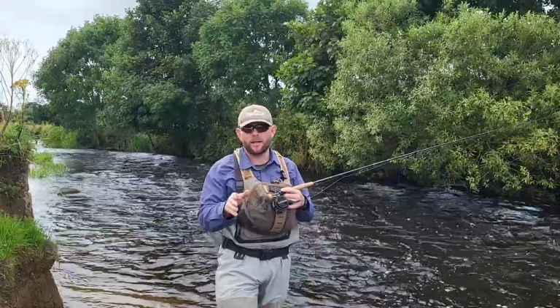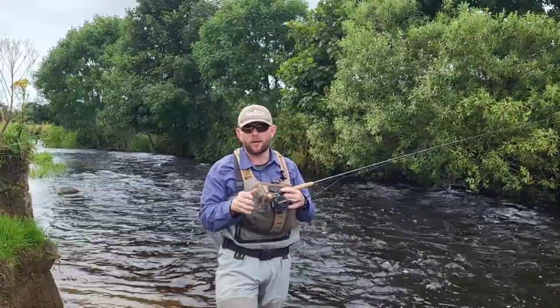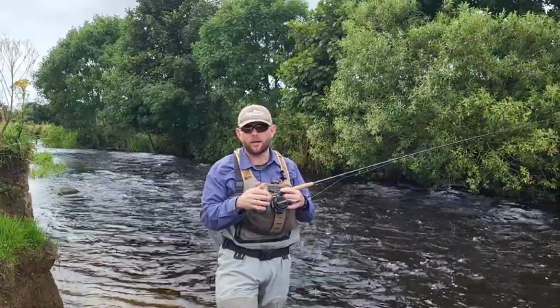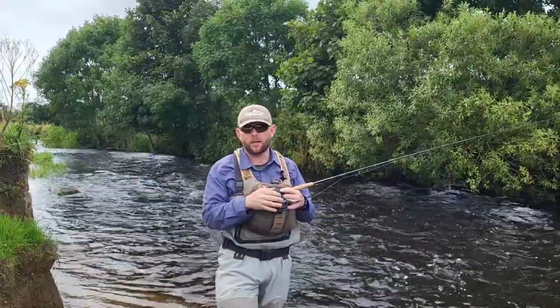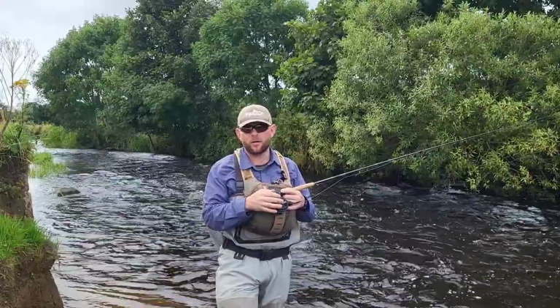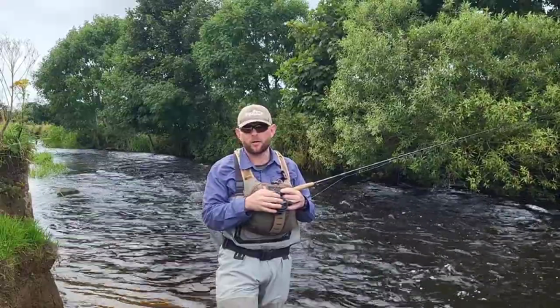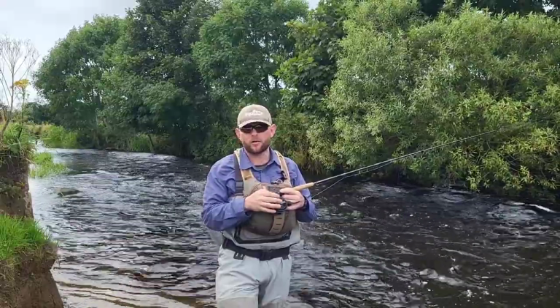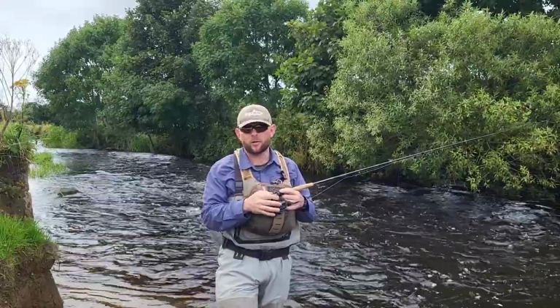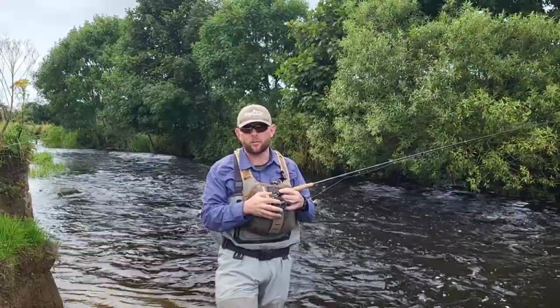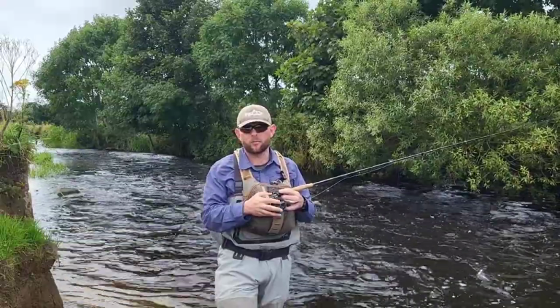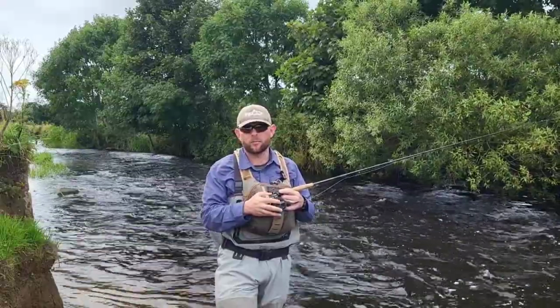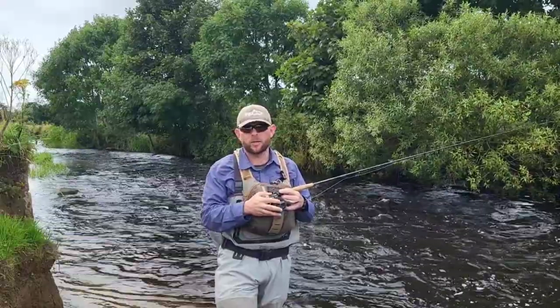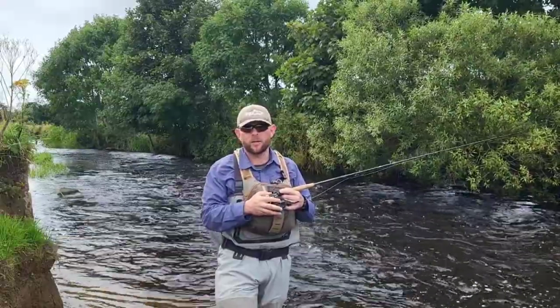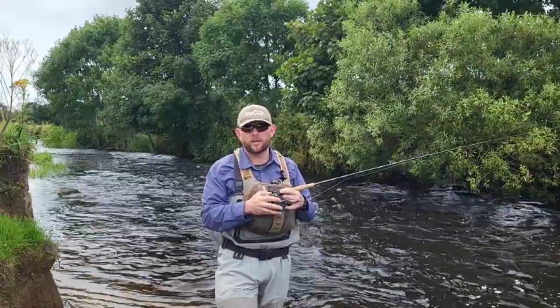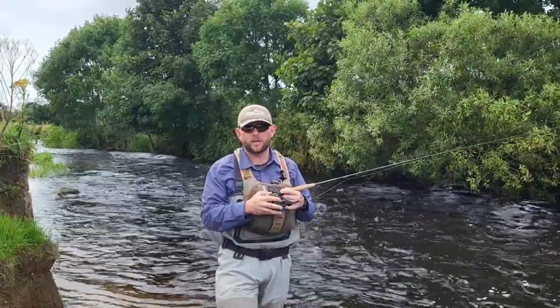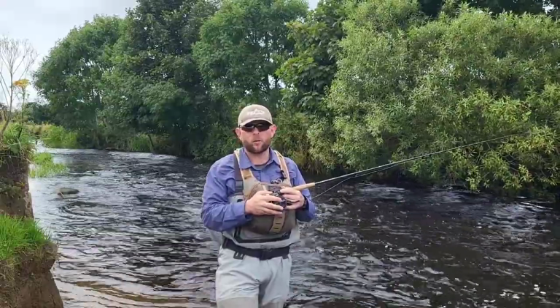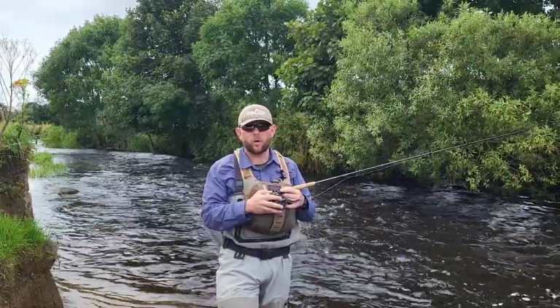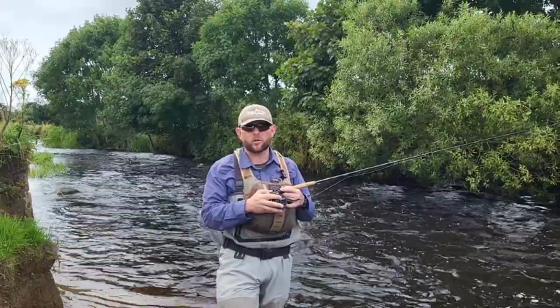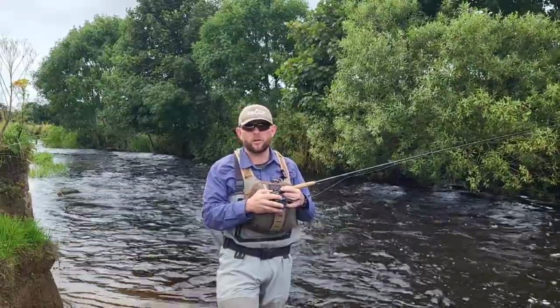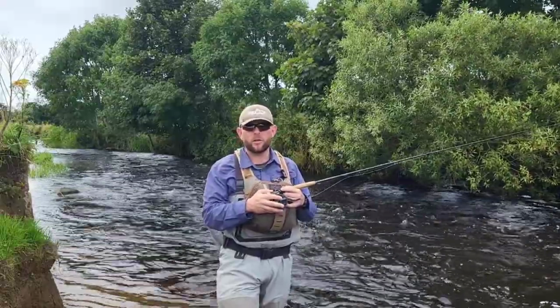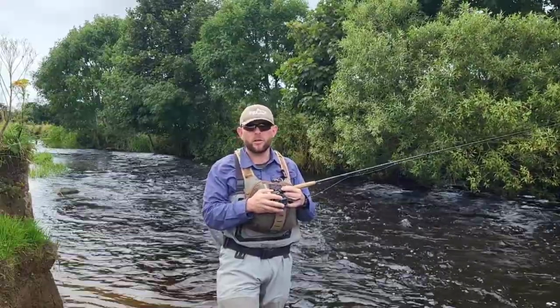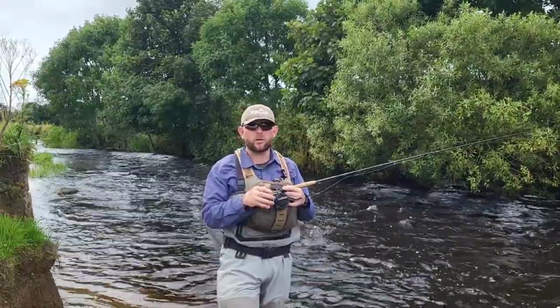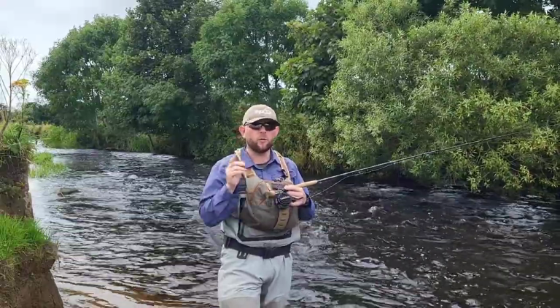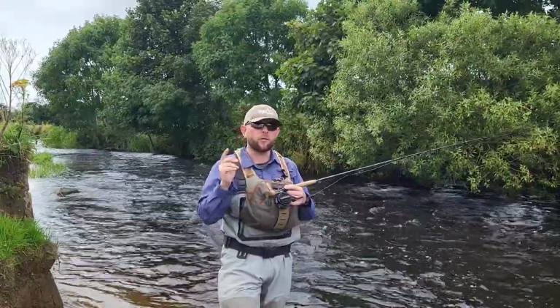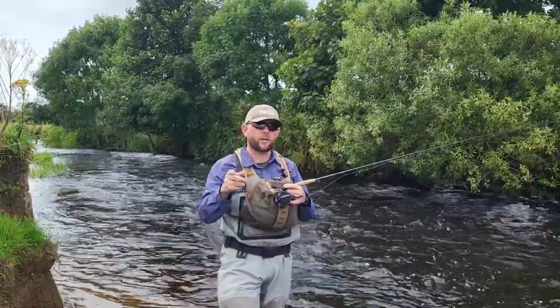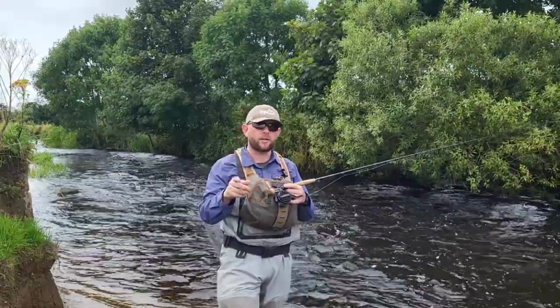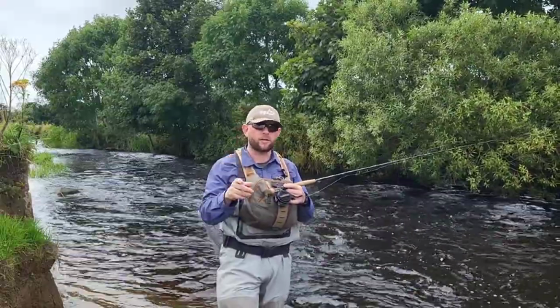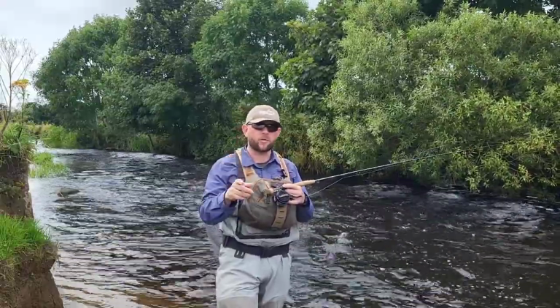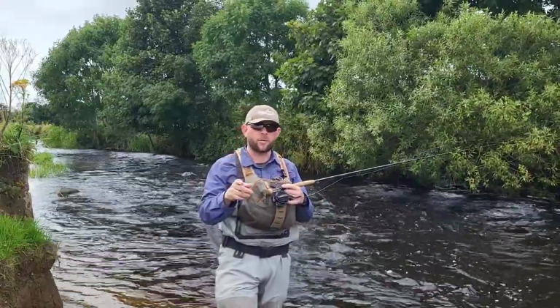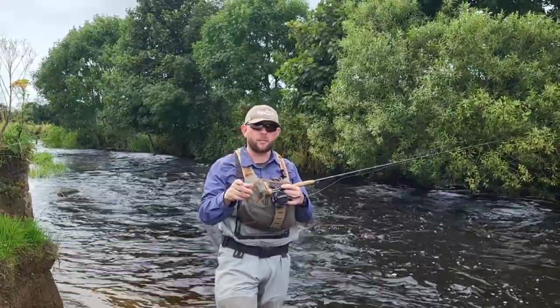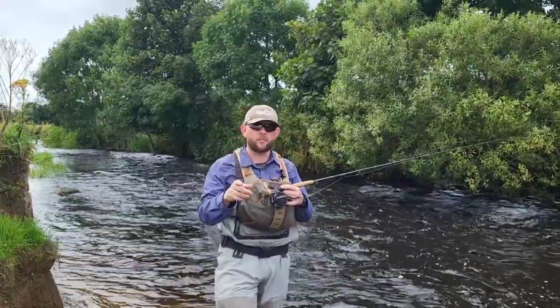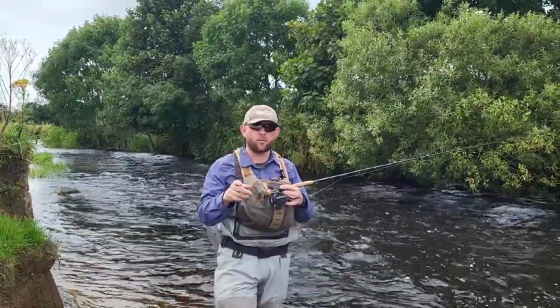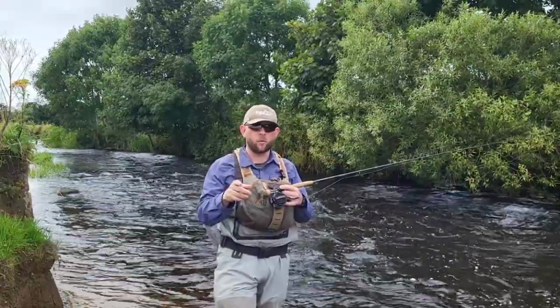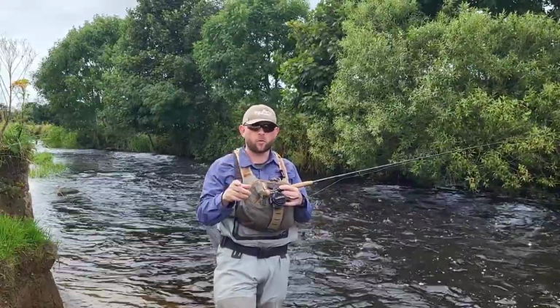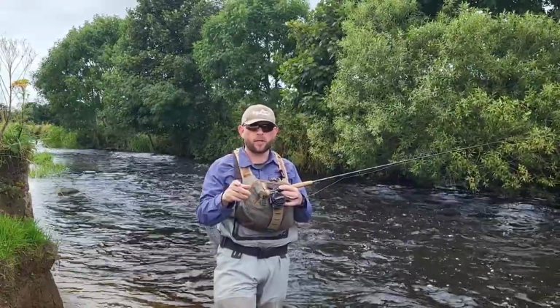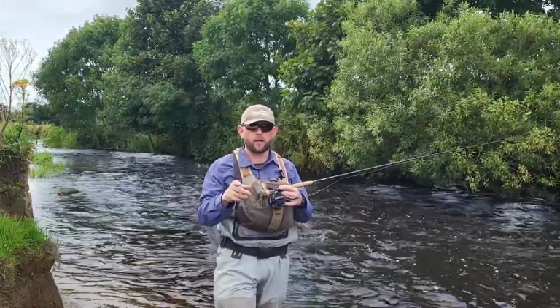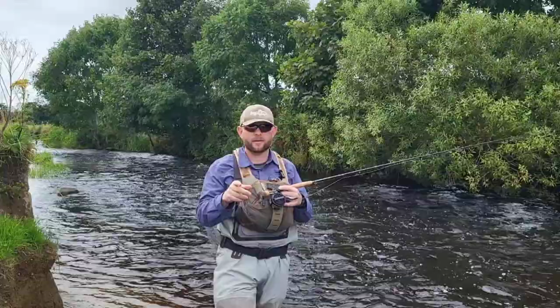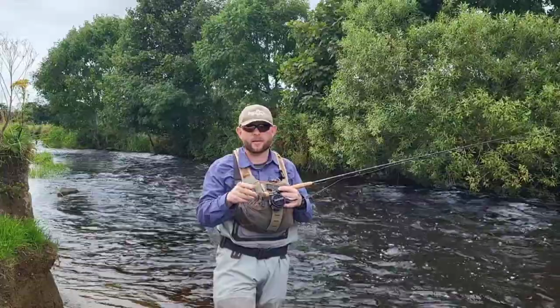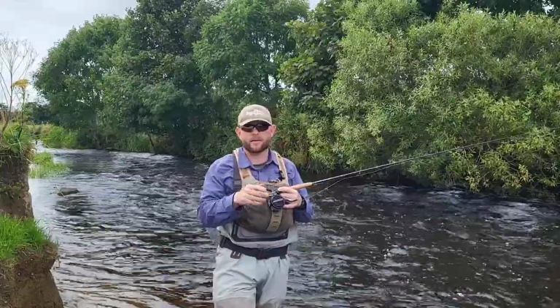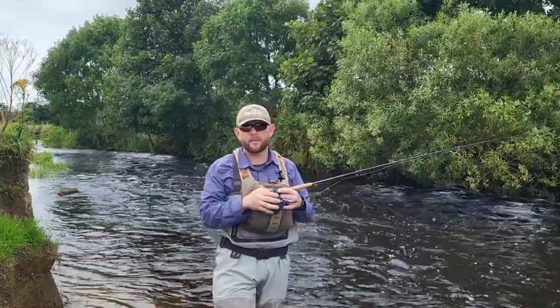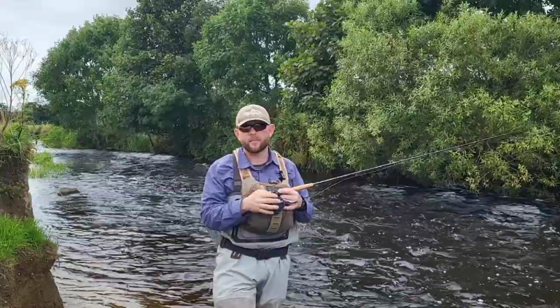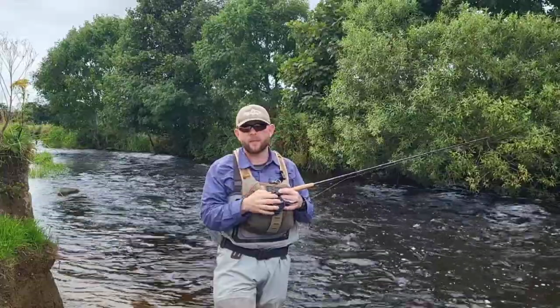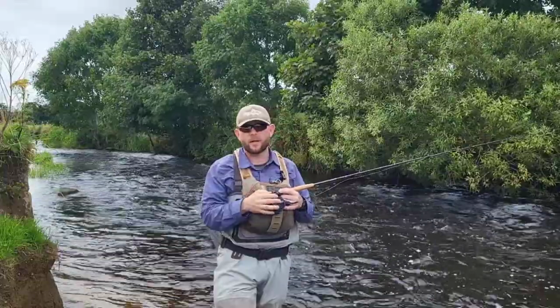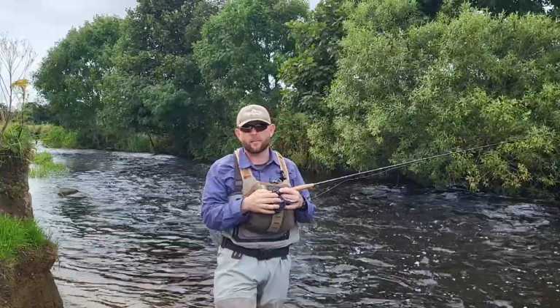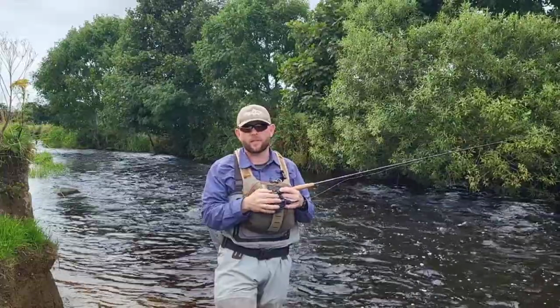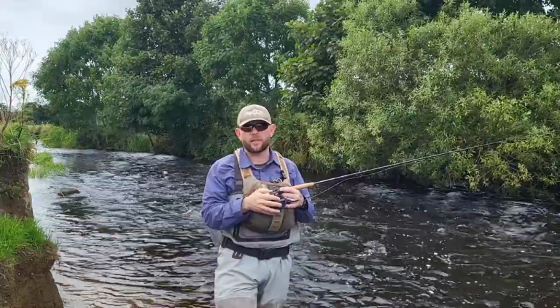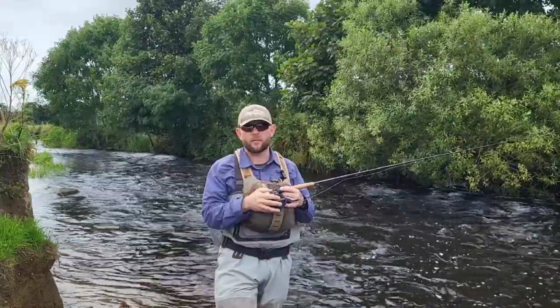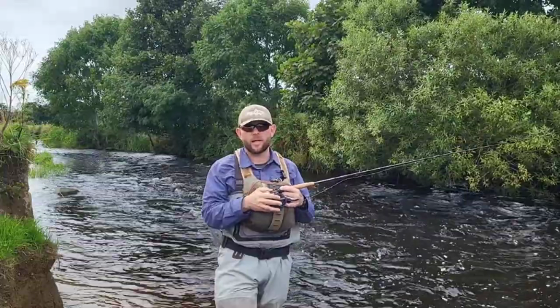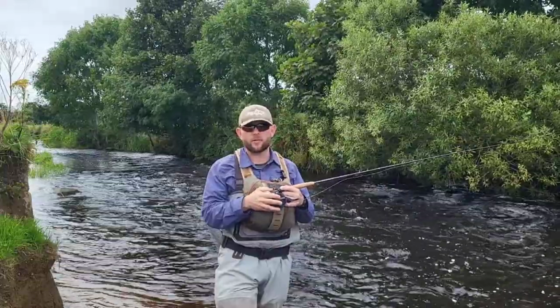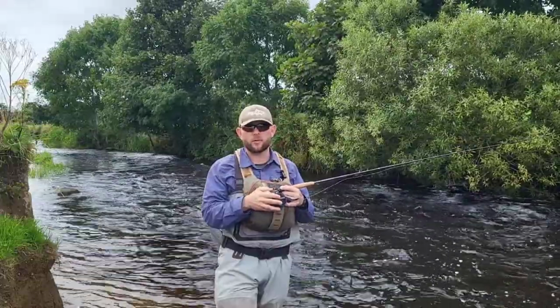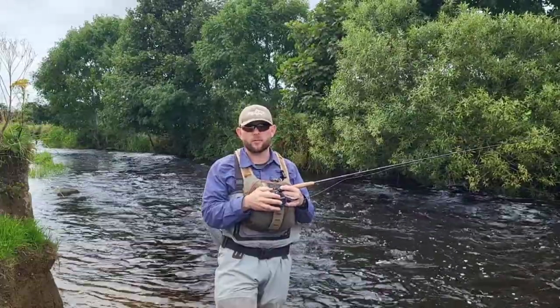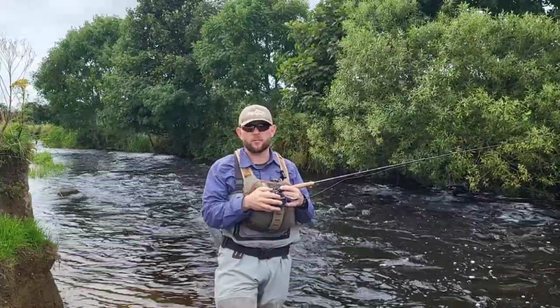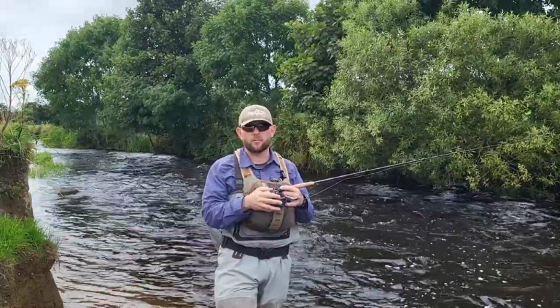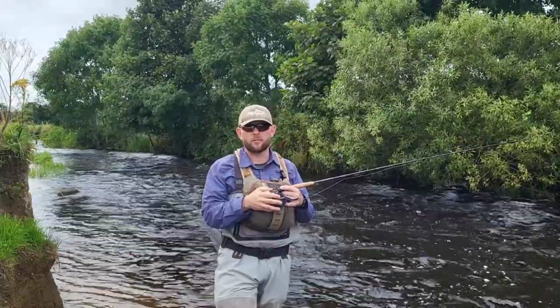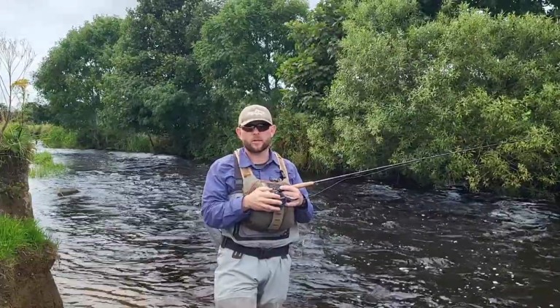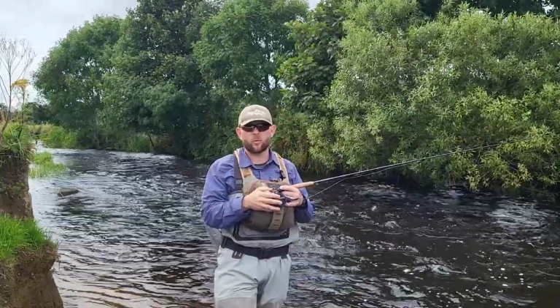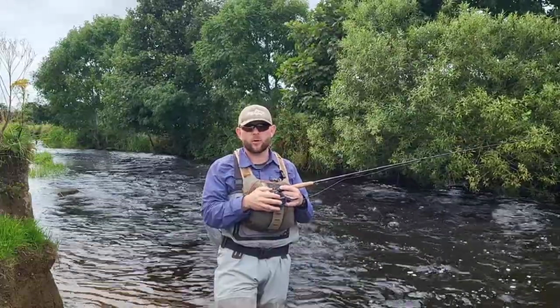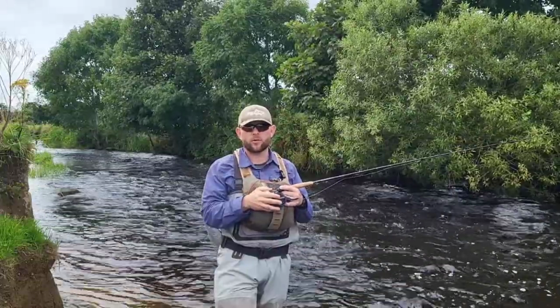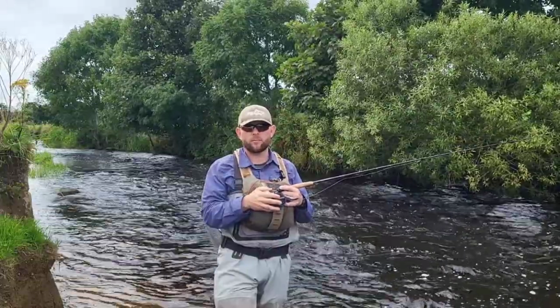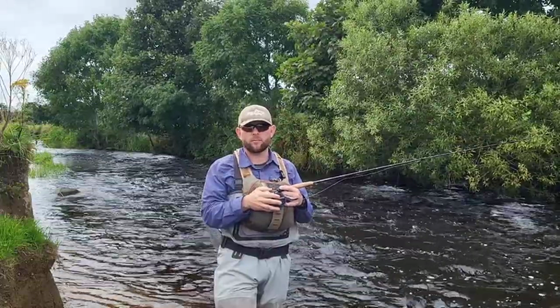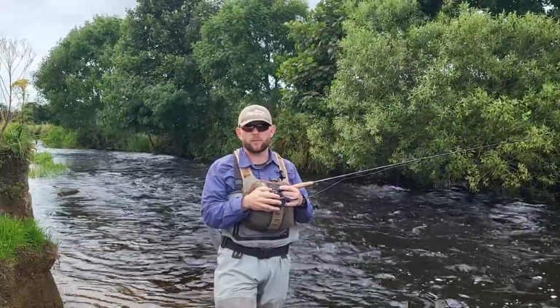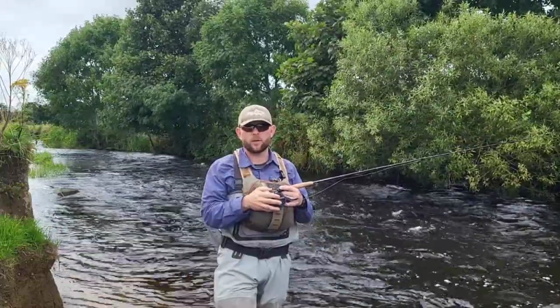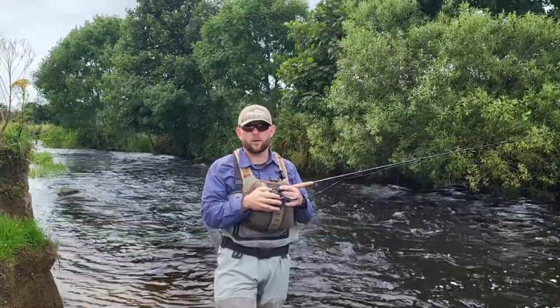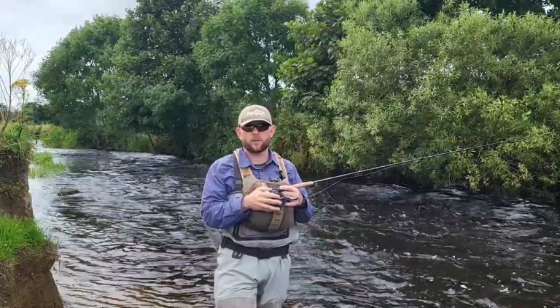If your catch rate does go through the roof, let me know — I'd be keen to hear how you get on. Thanks for watching, don't forget to subscribe for more great content, and I might see you on the bank soon. Good luck!